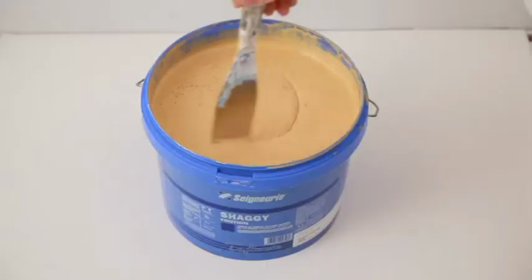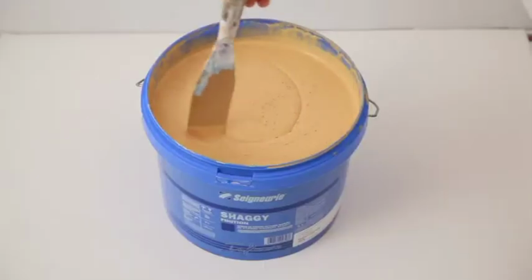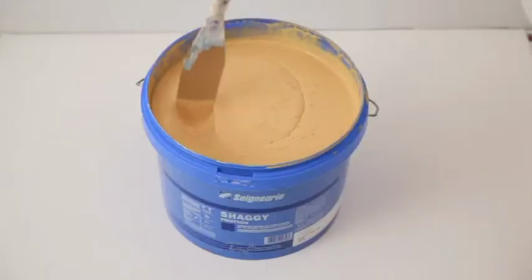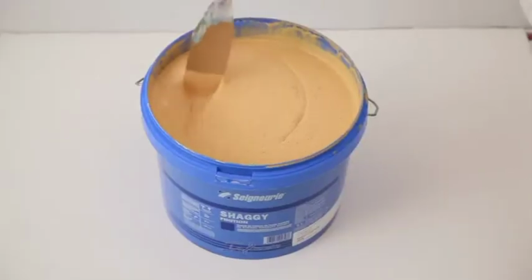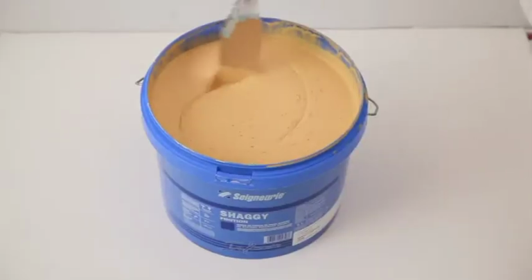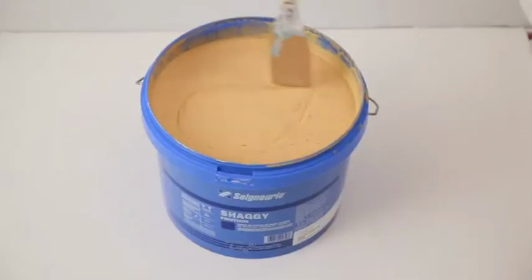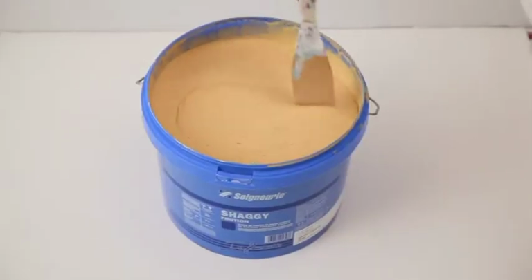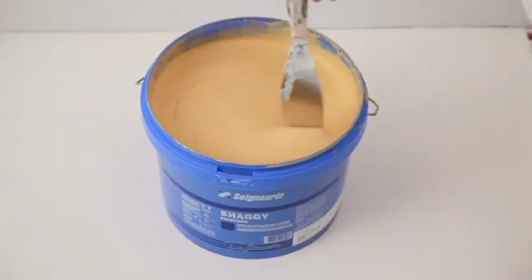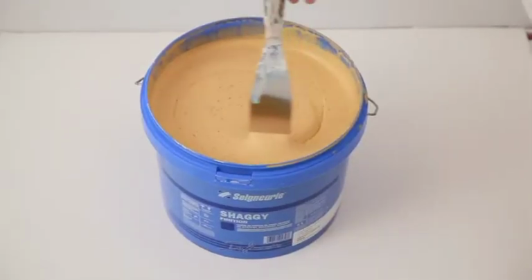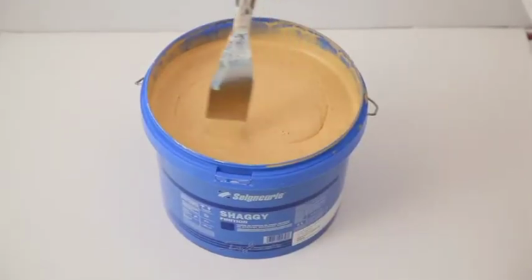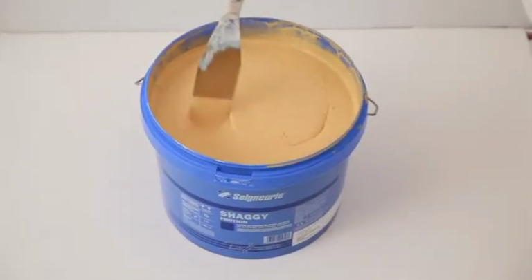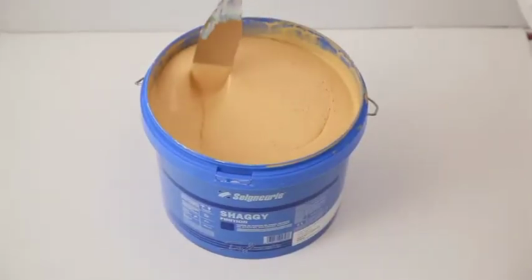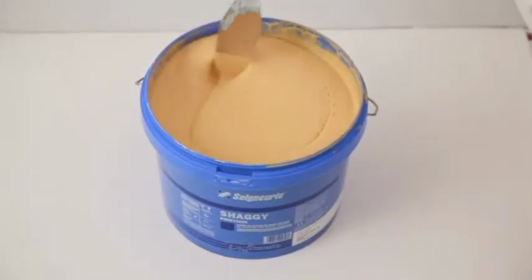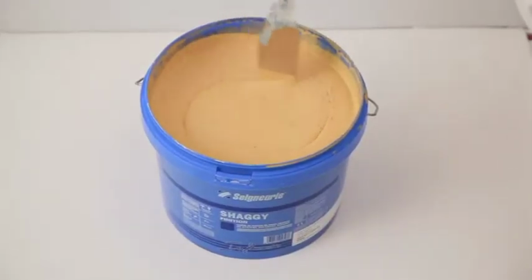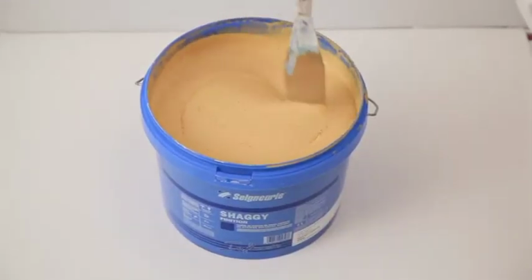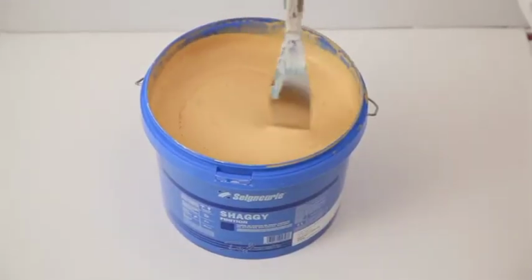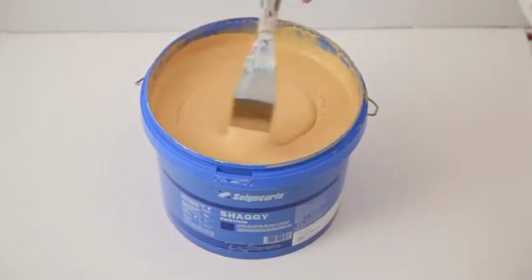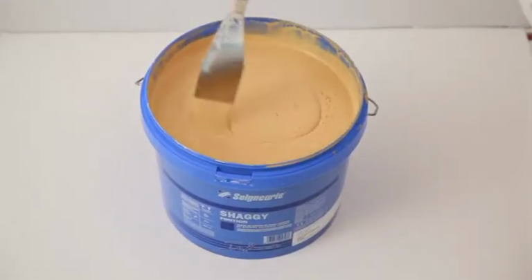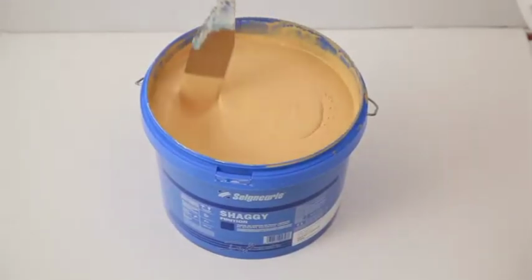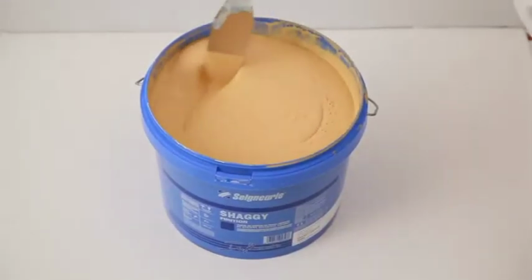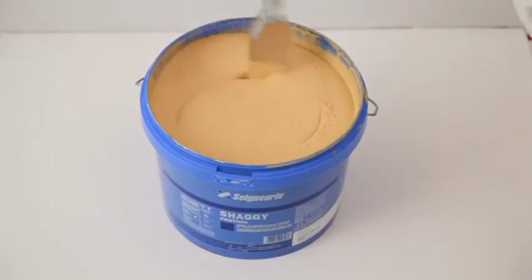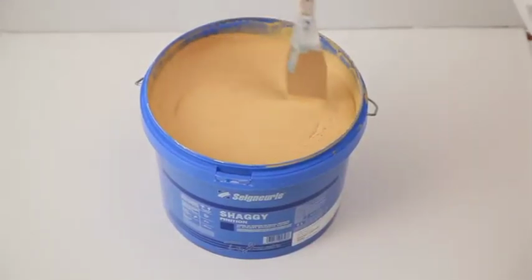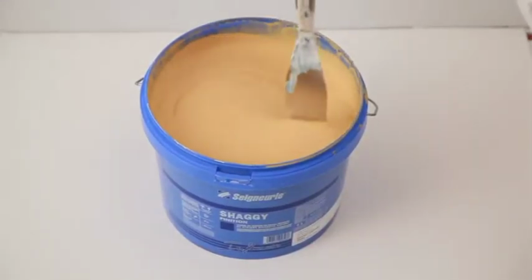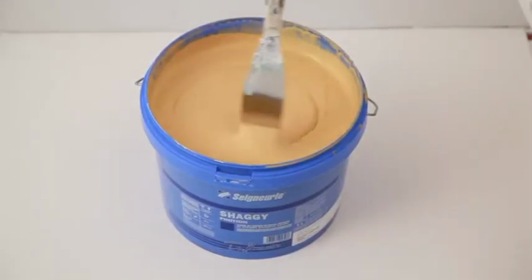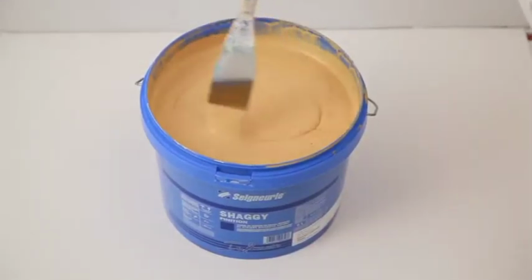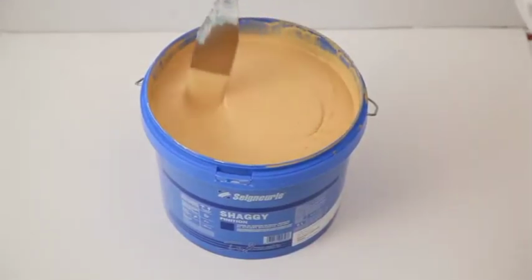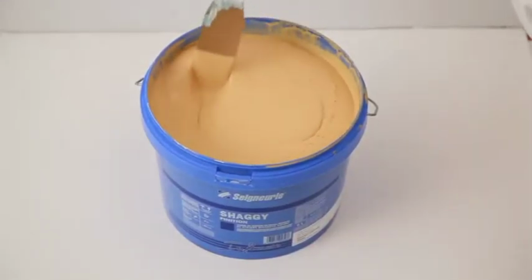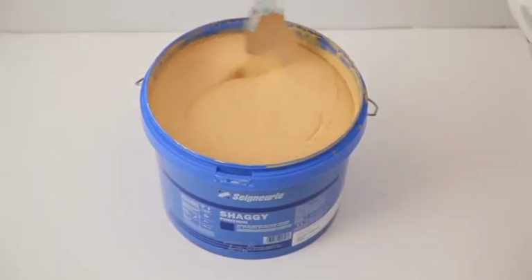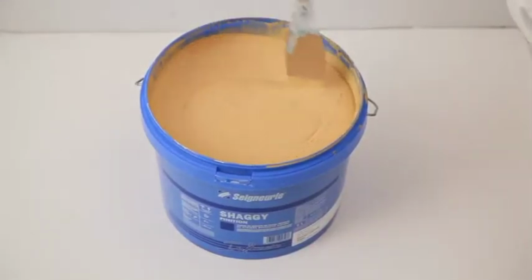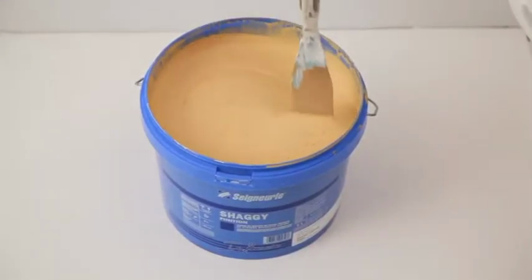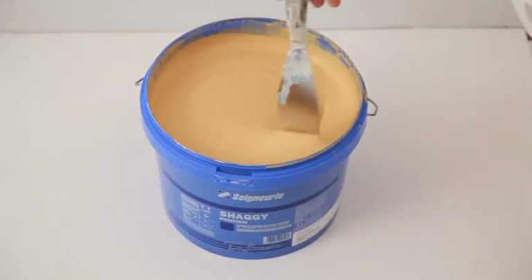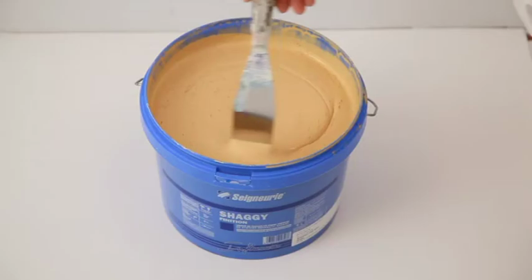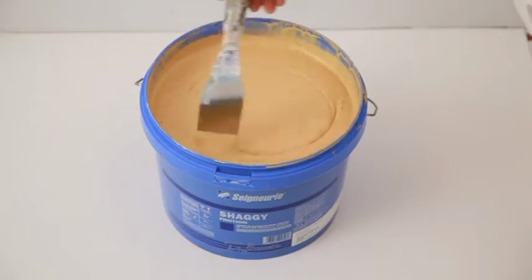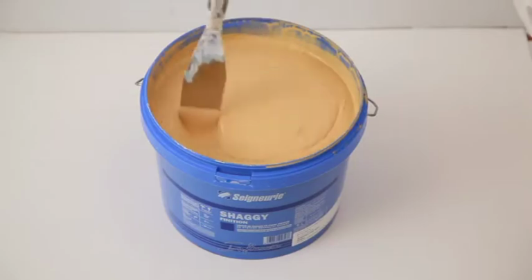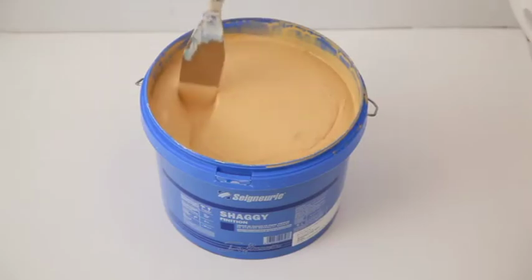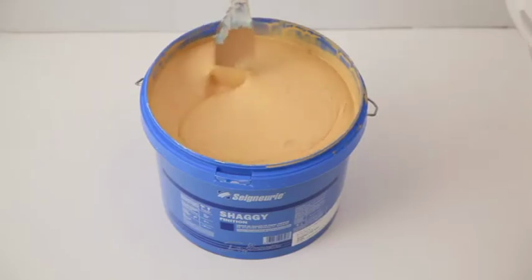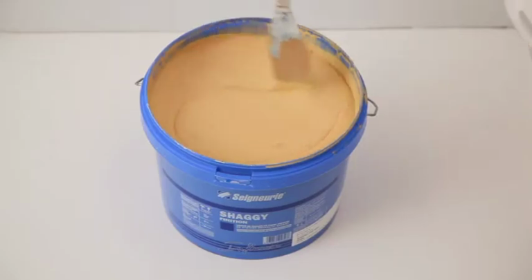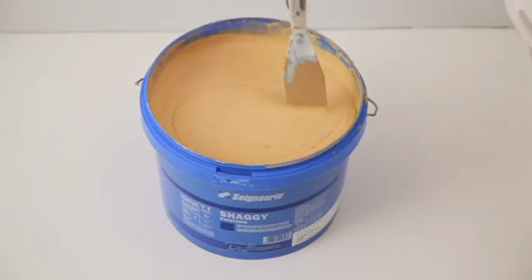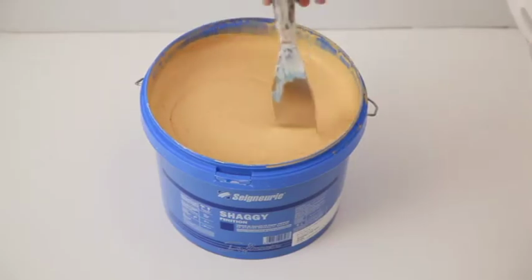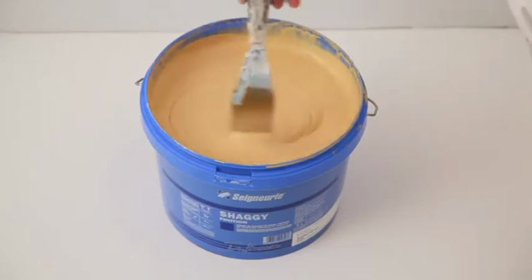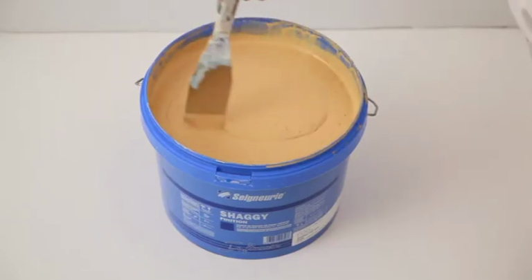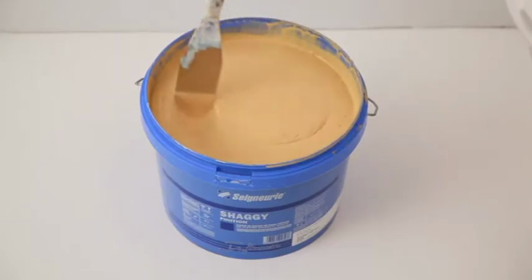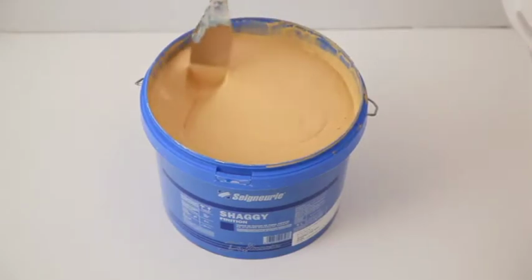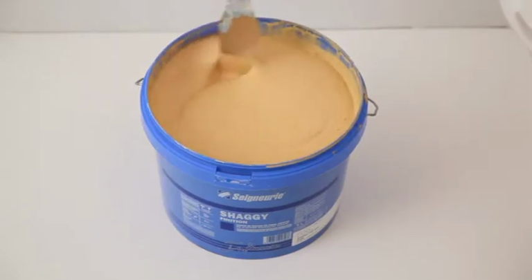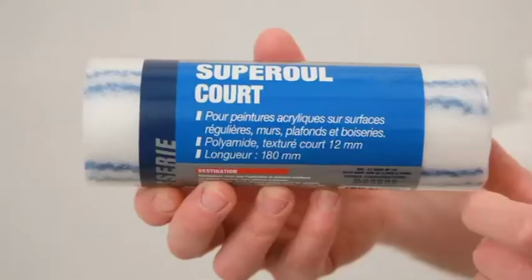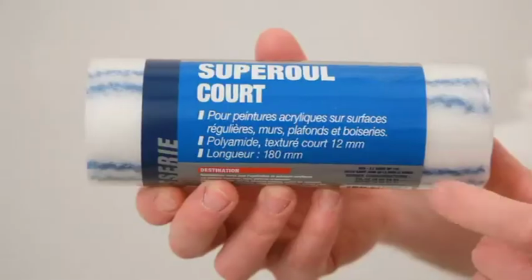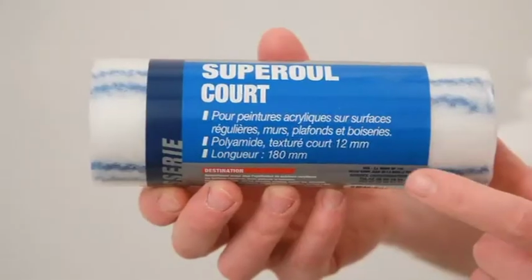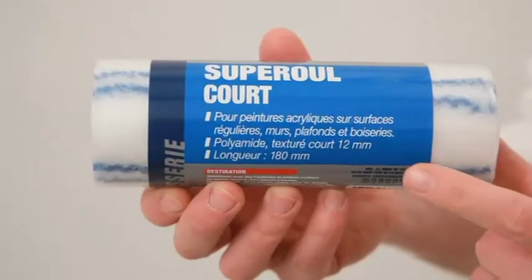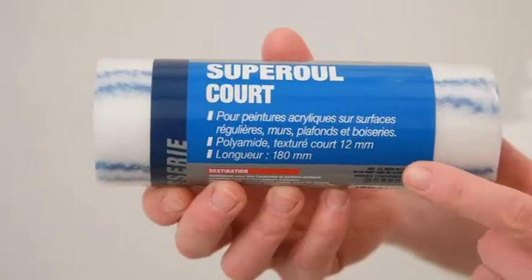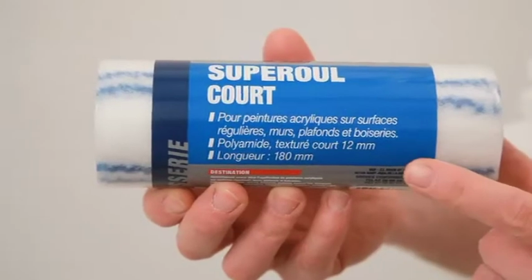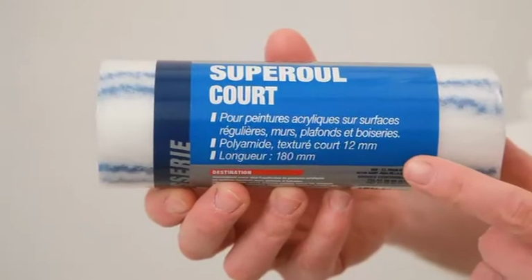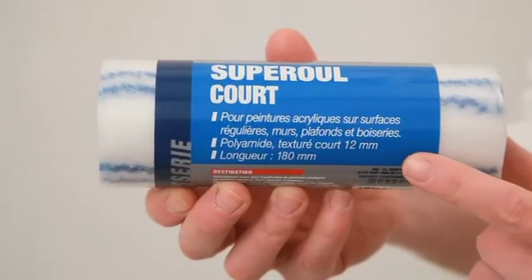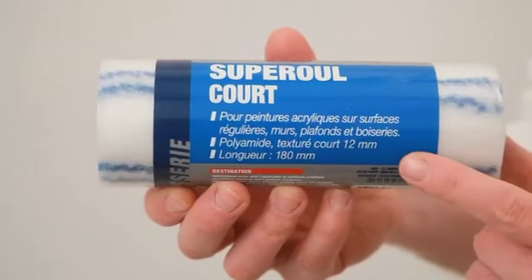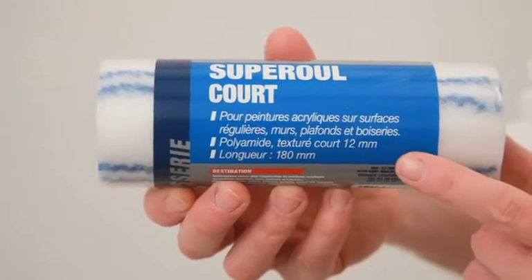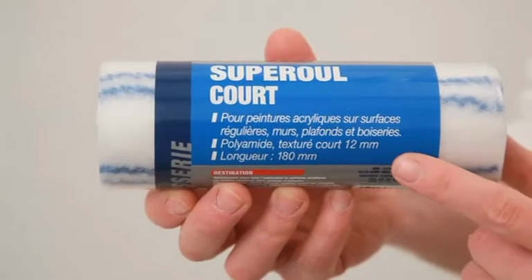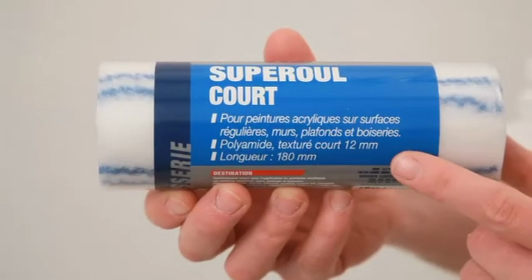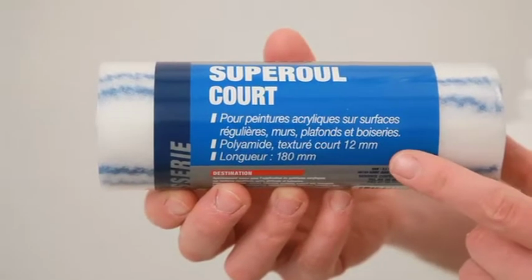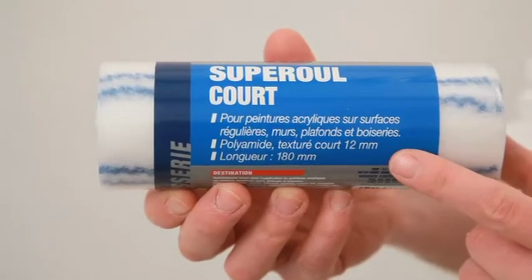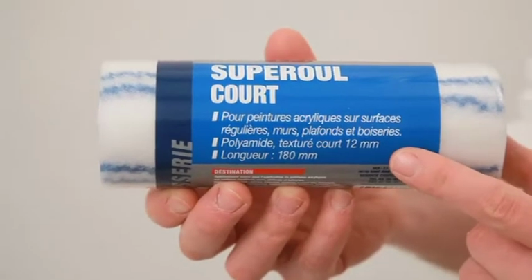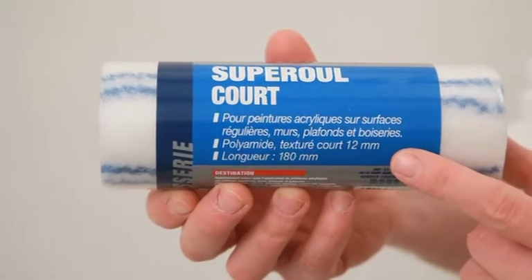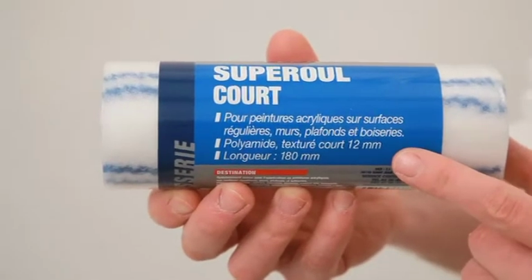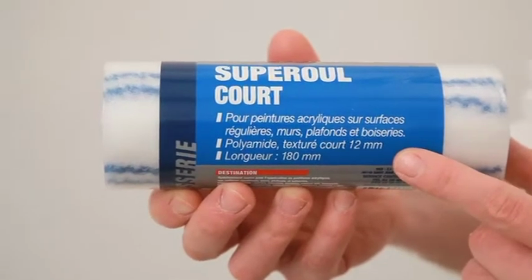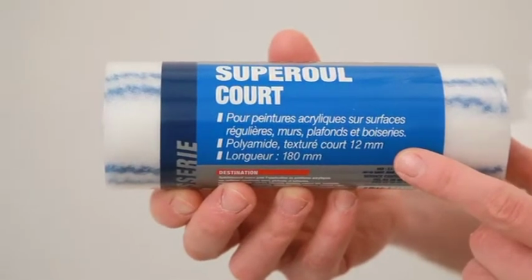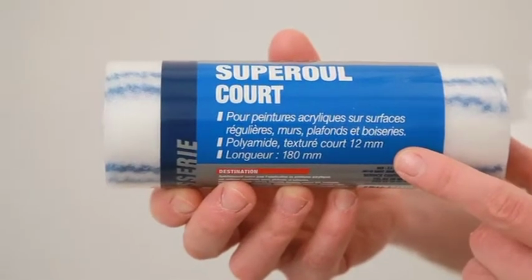After the first coat has dried, we will apply Shaggy finish with the 12mm short textured polyamide roller.